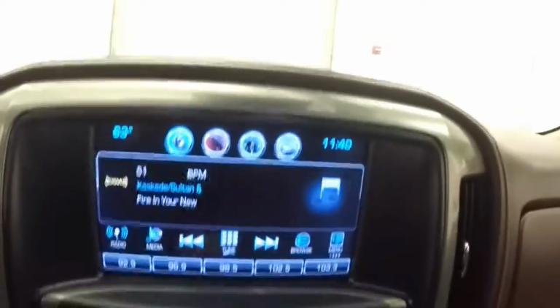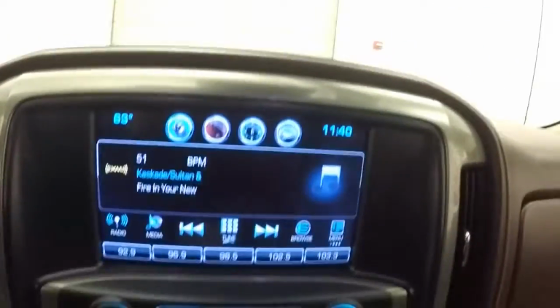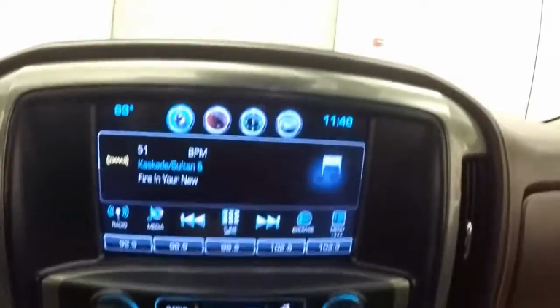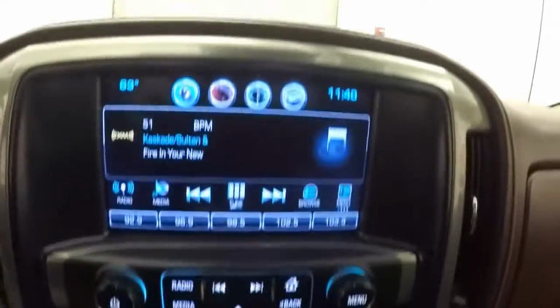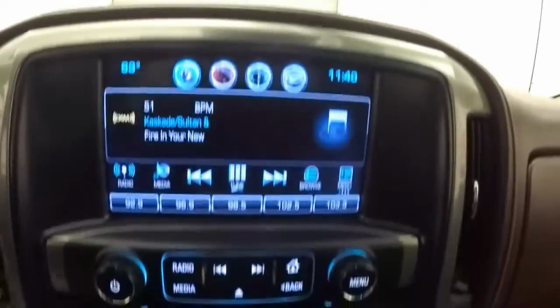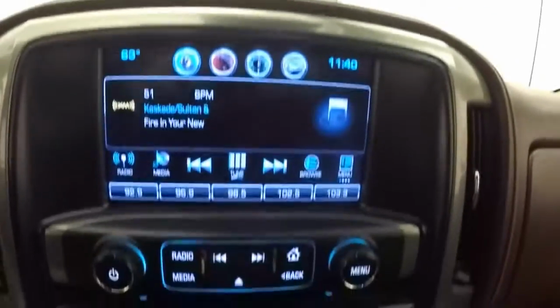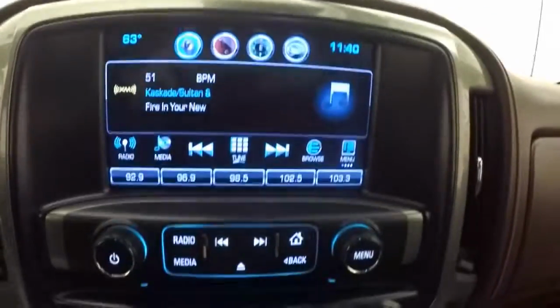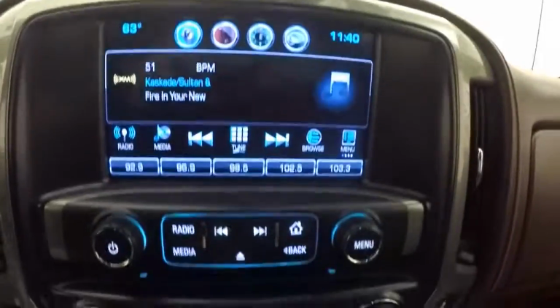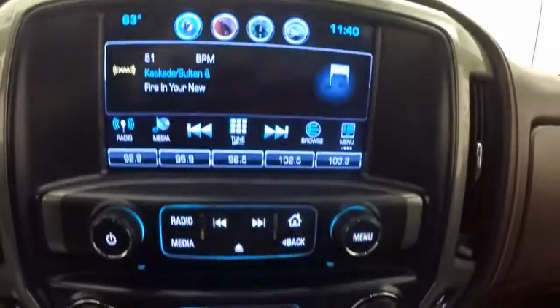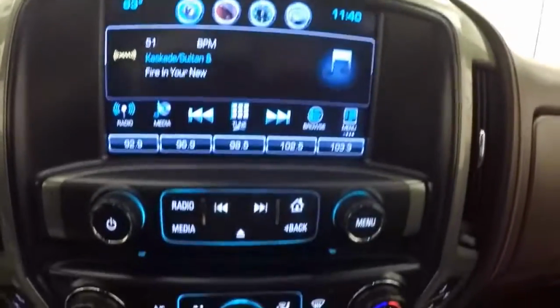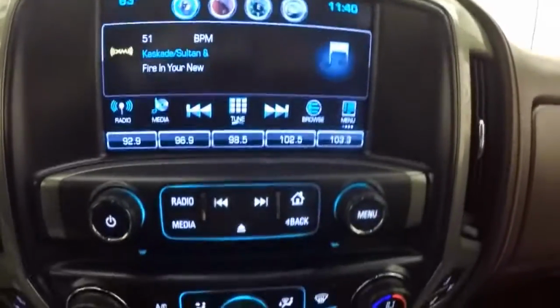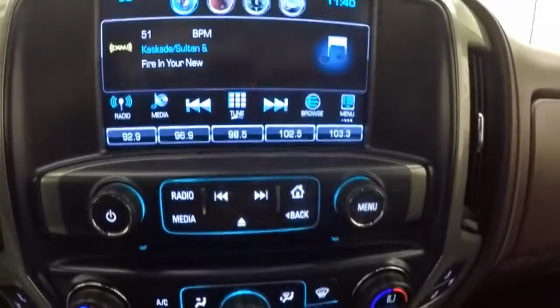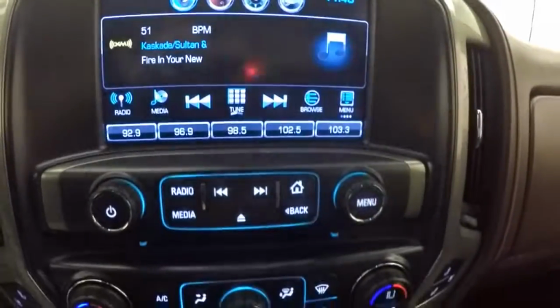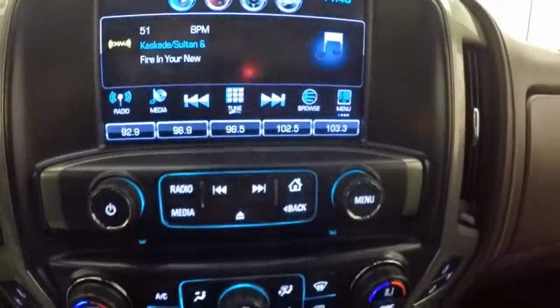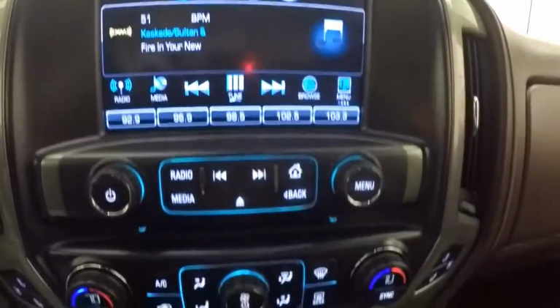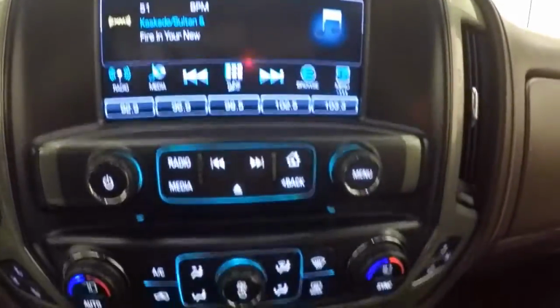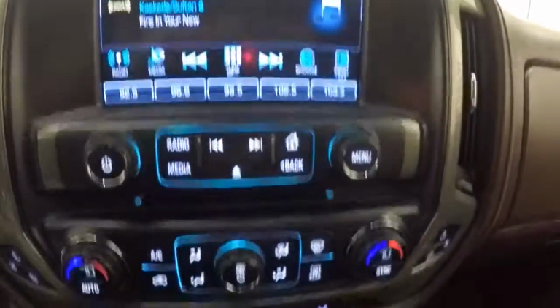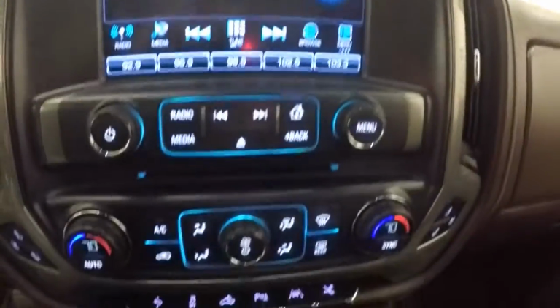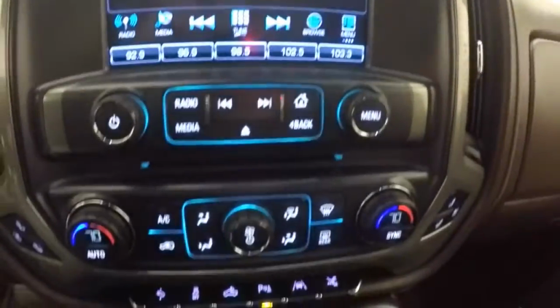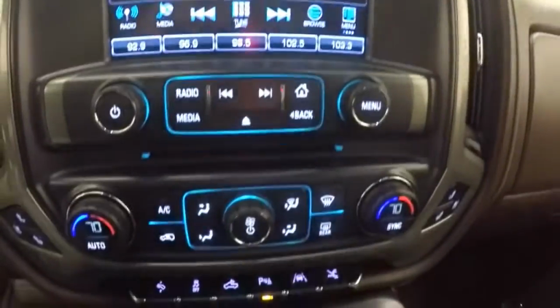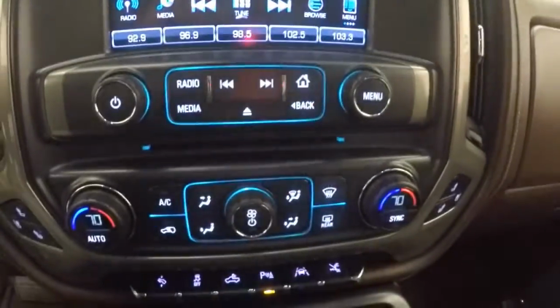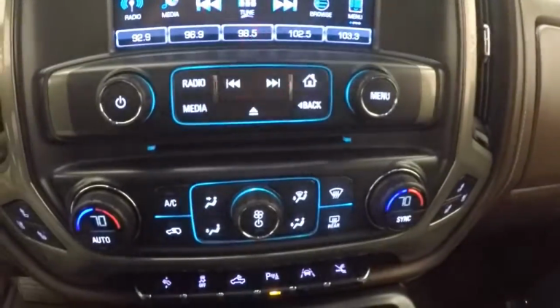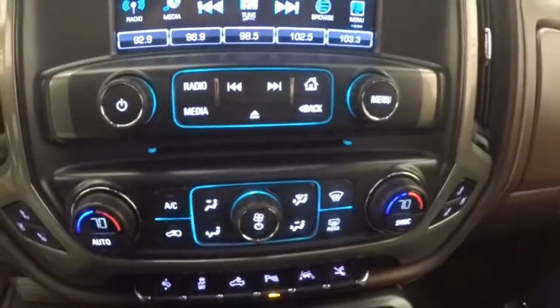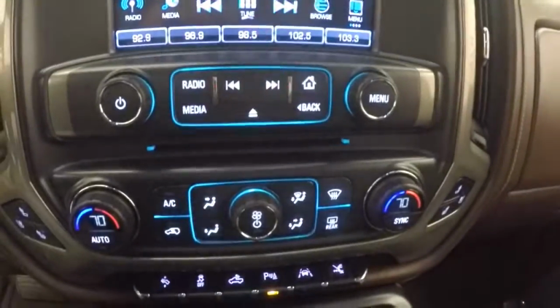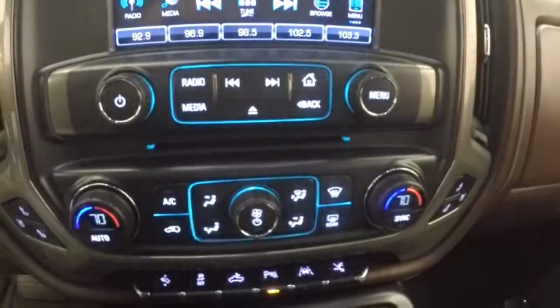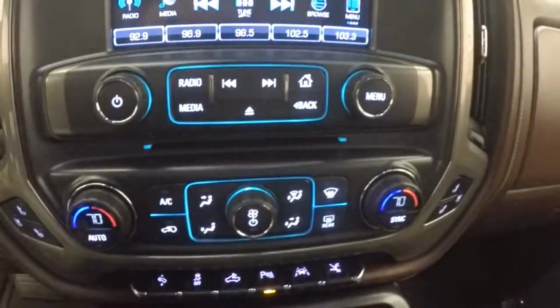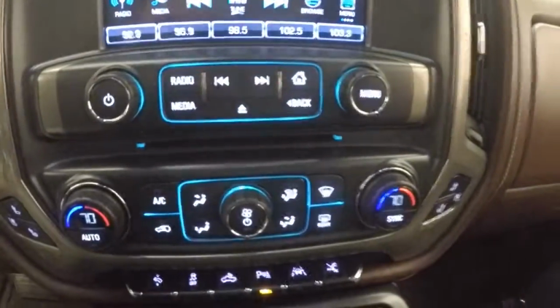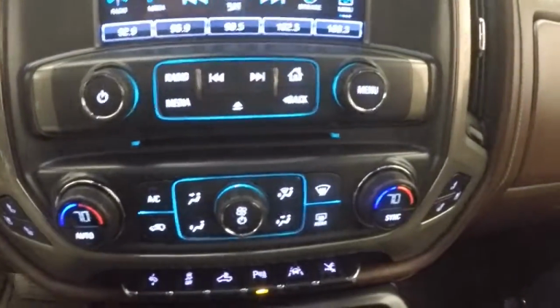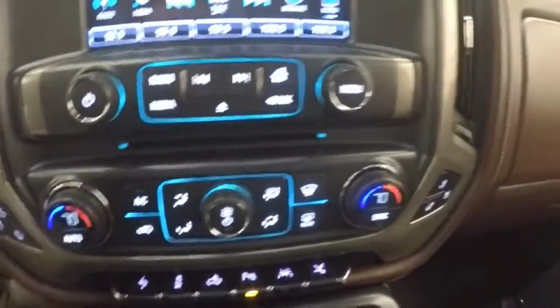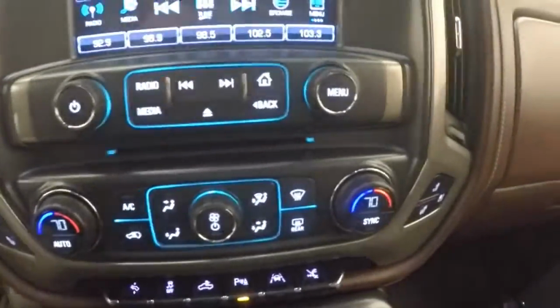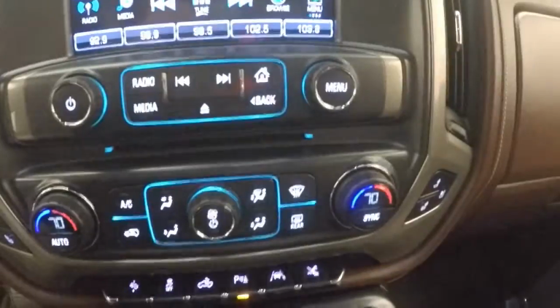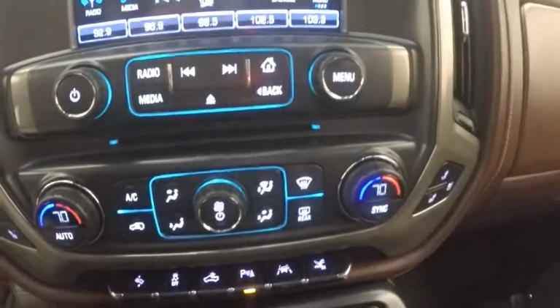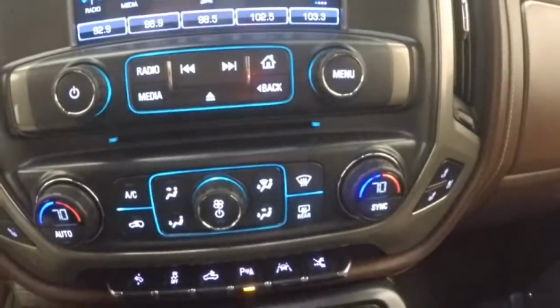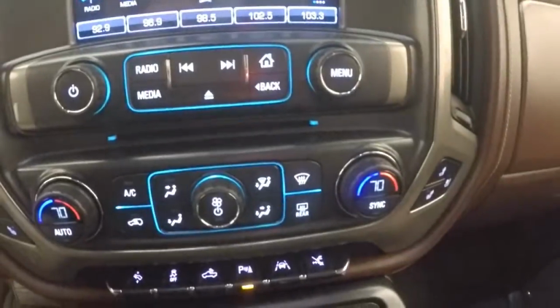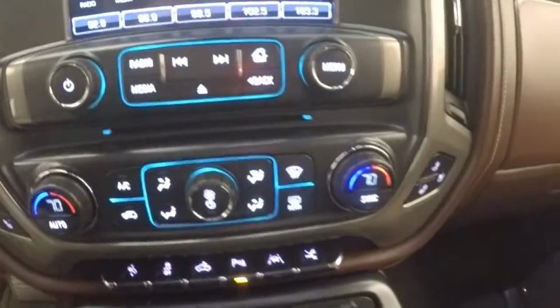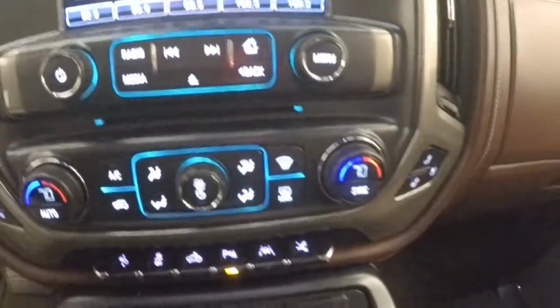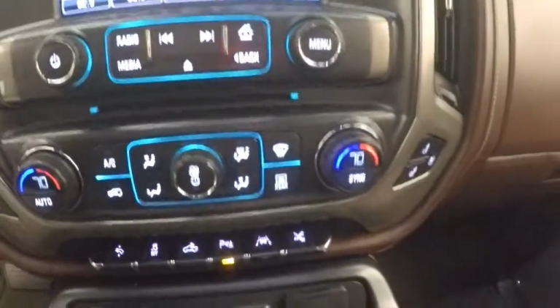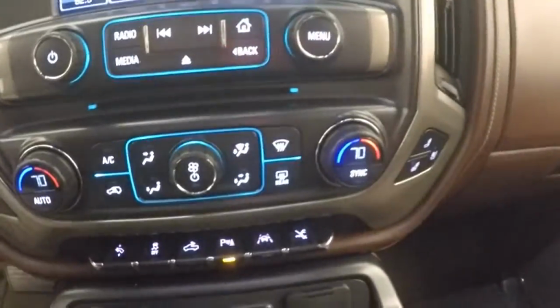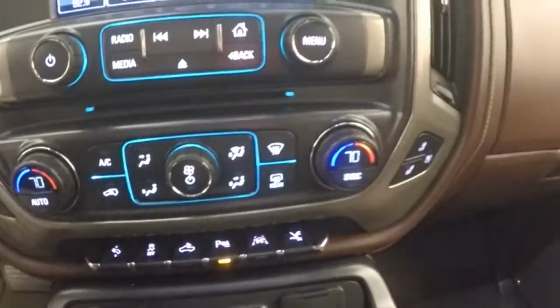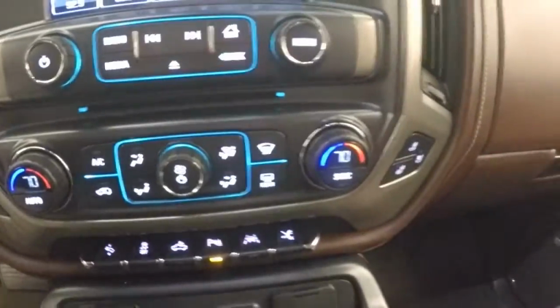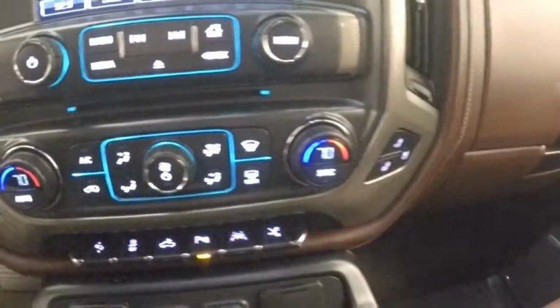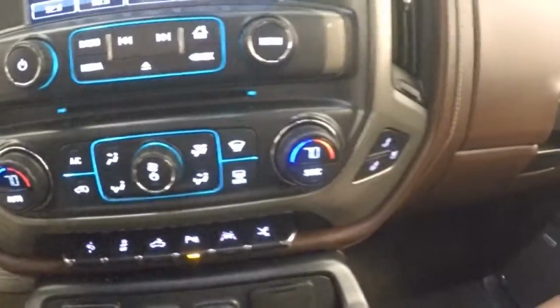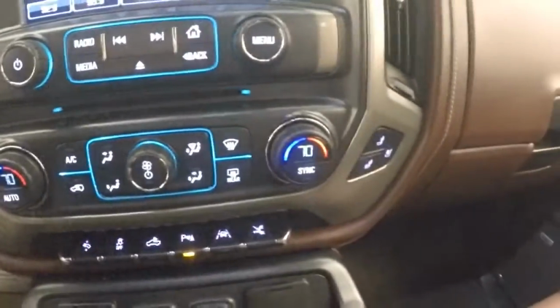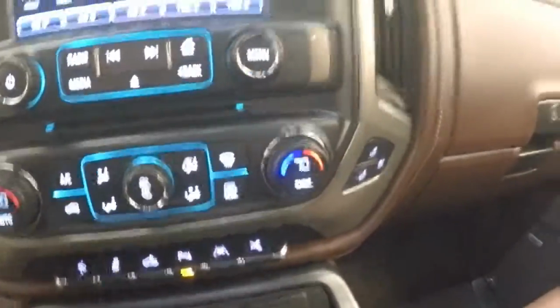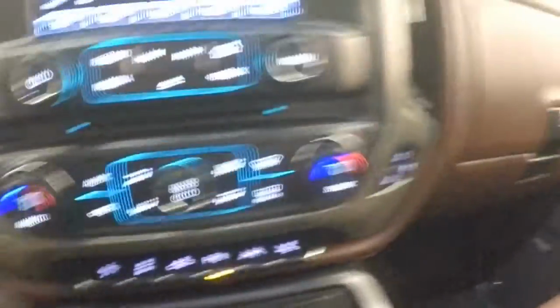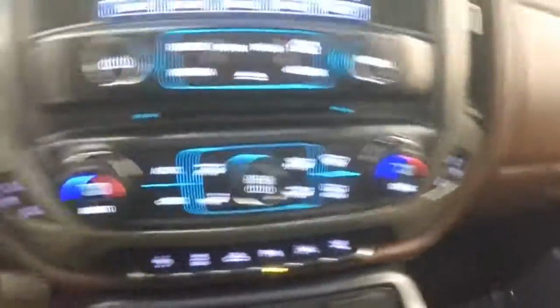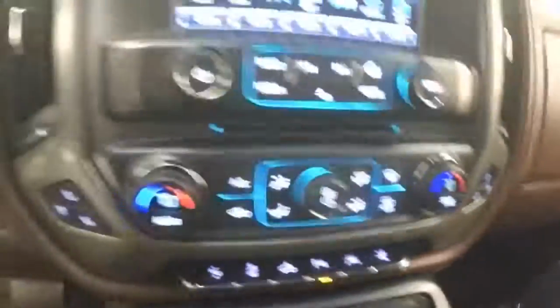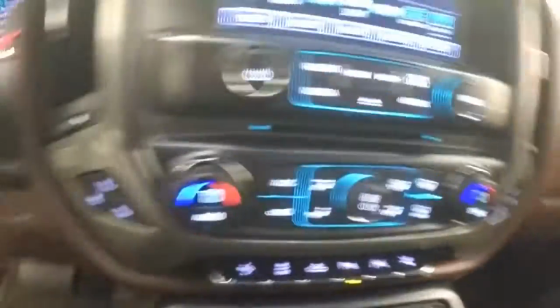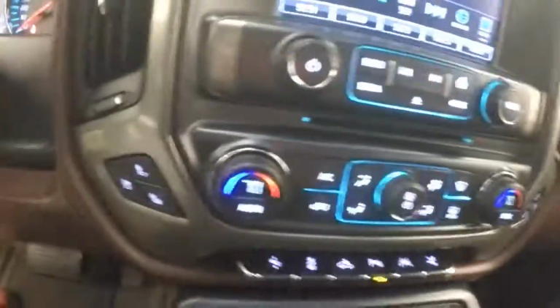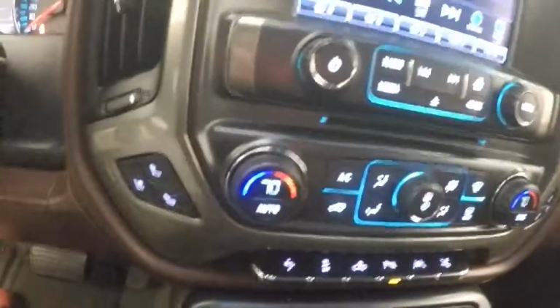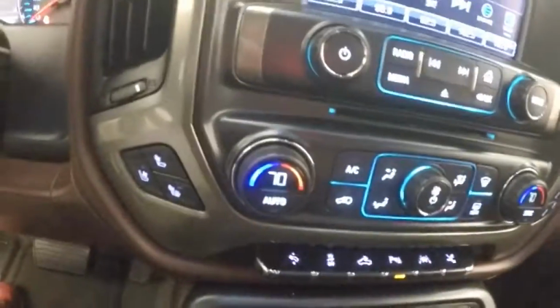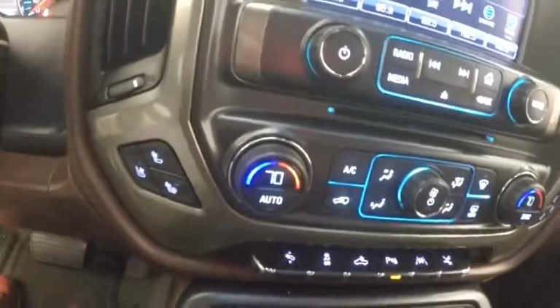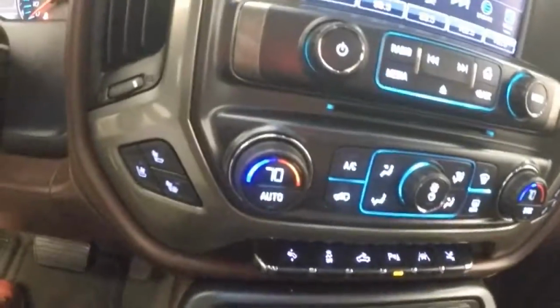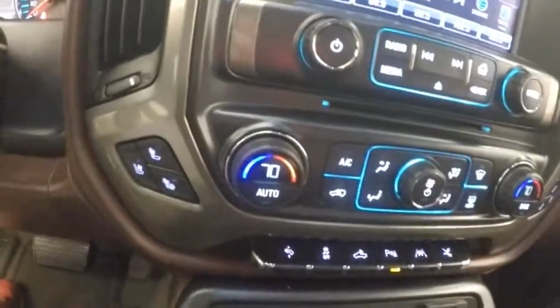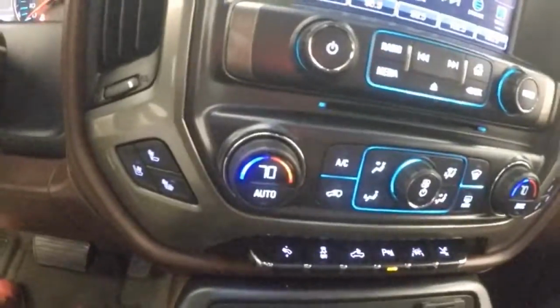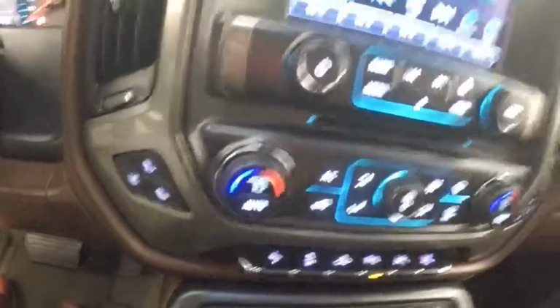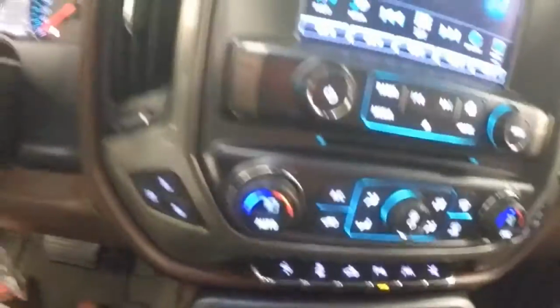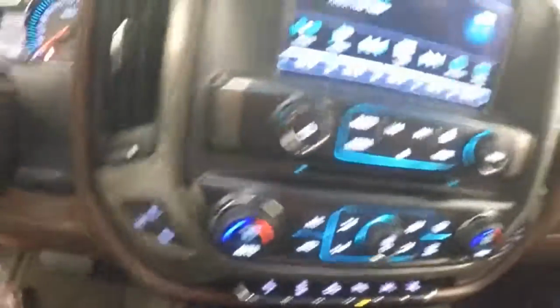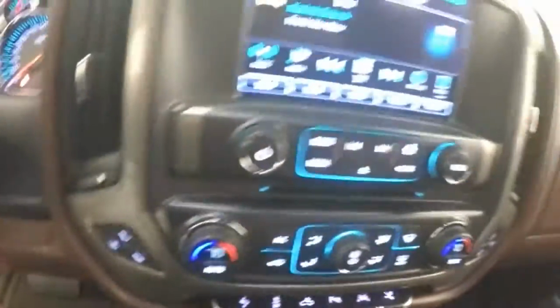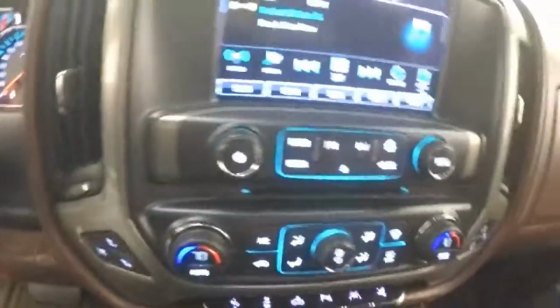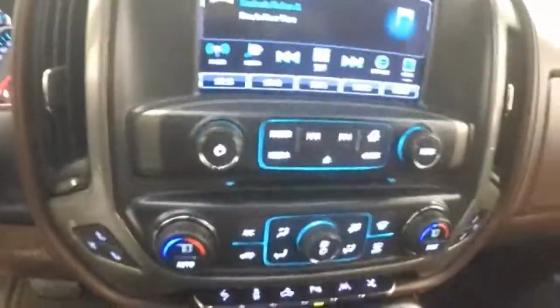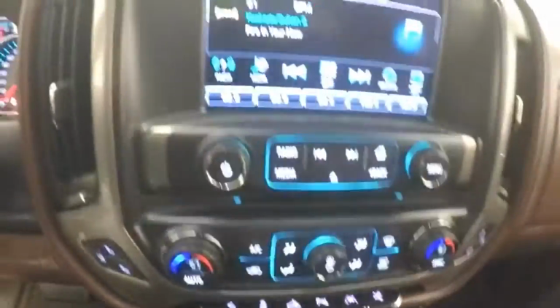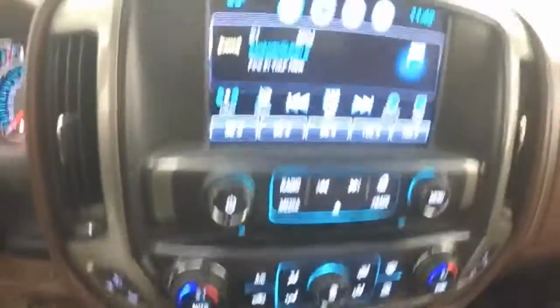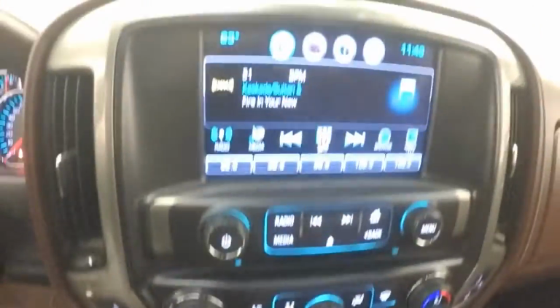Nice touch screen display with stereo controls, dual climate, as well as heated and cooled seats on both sides.